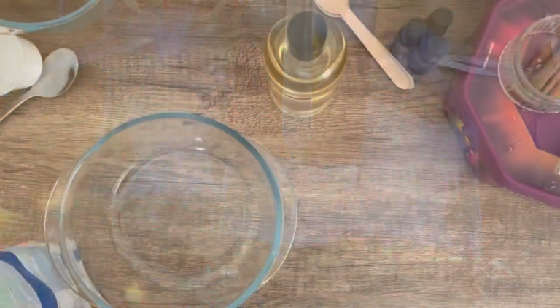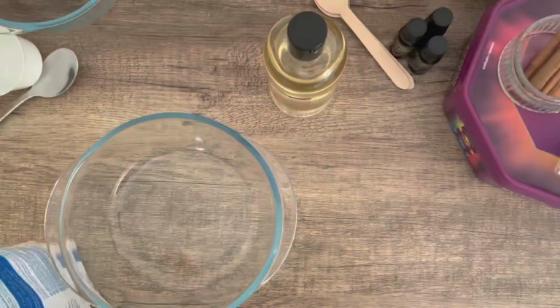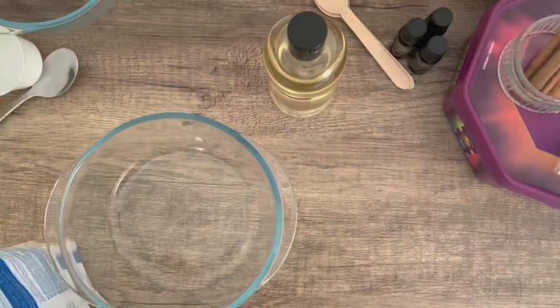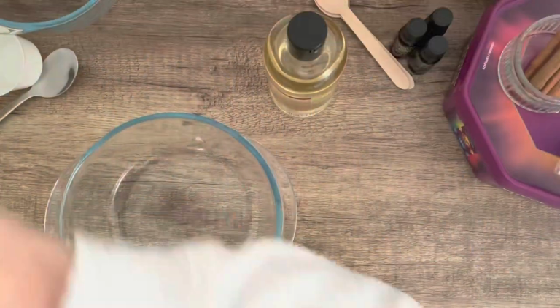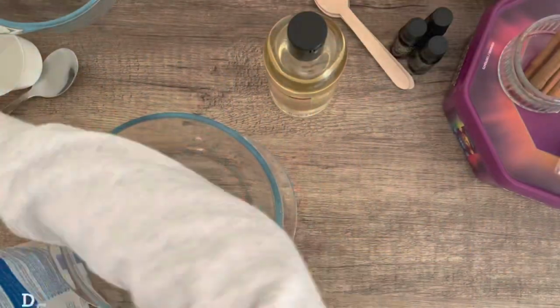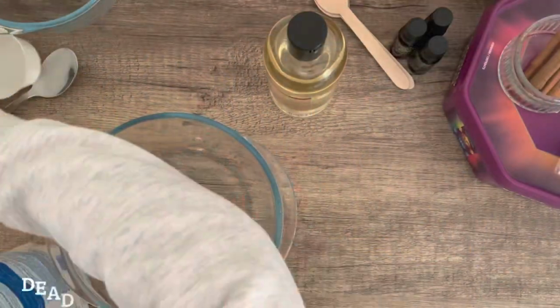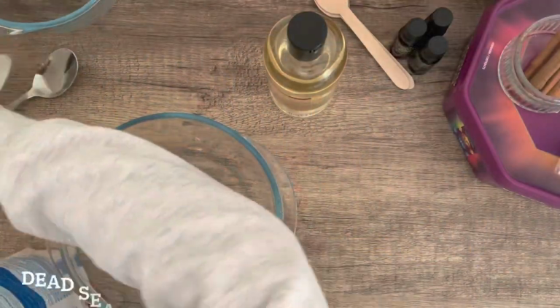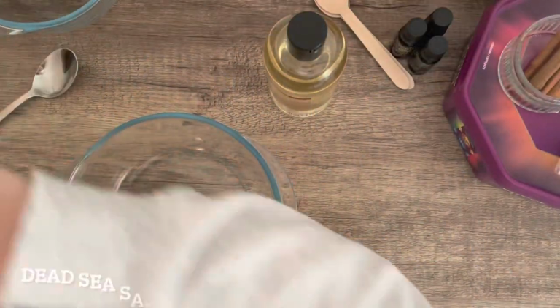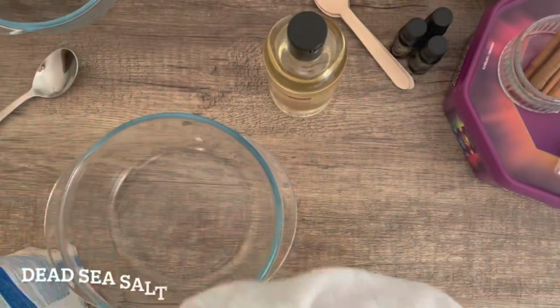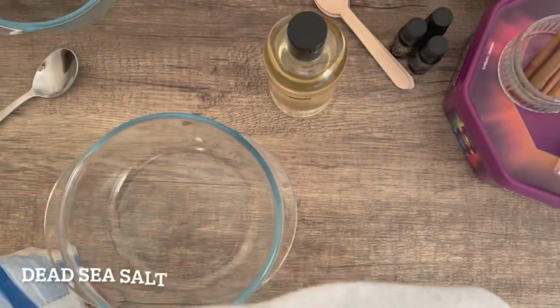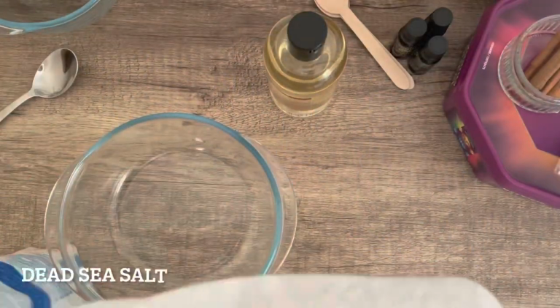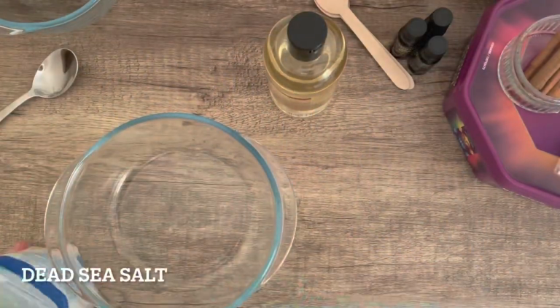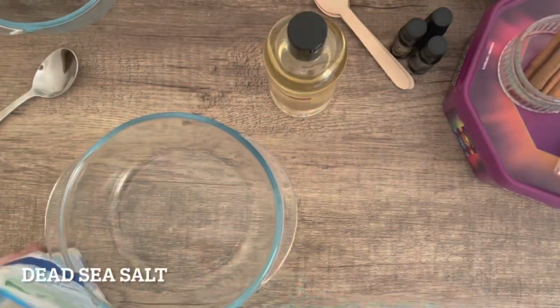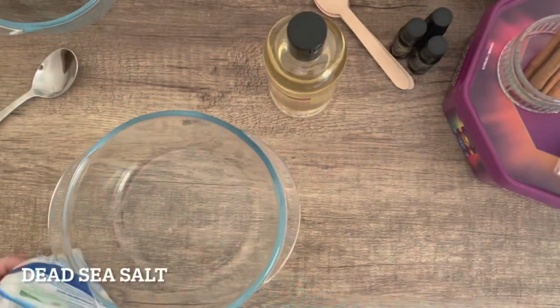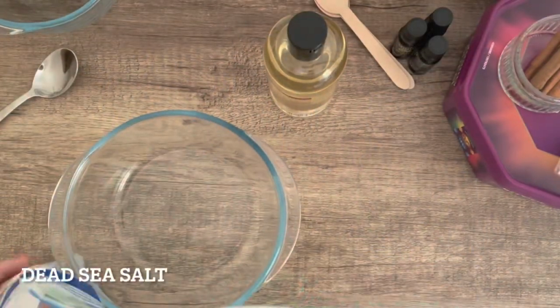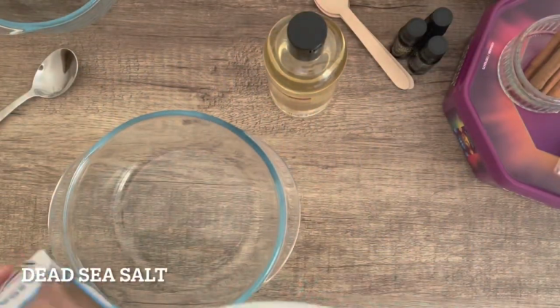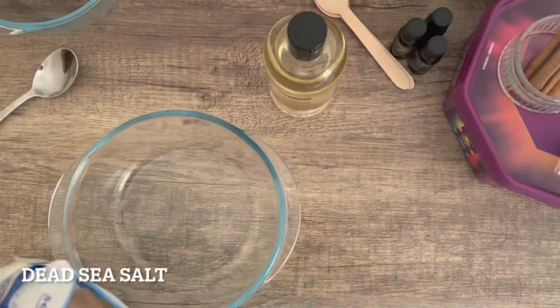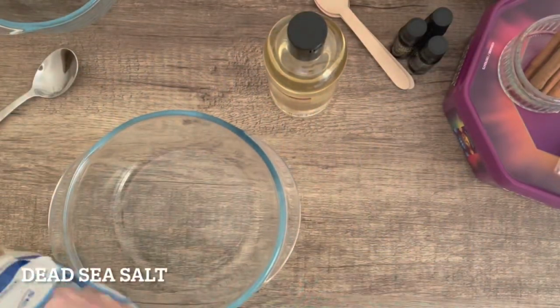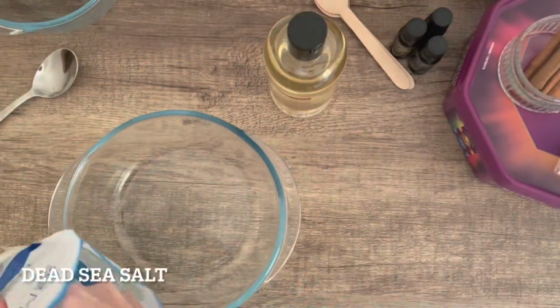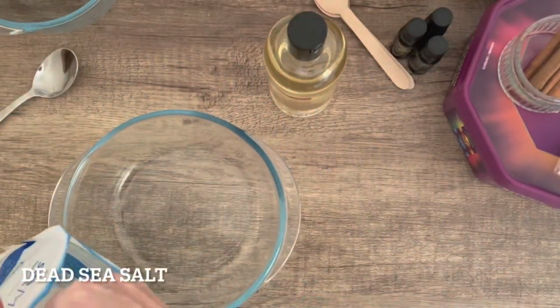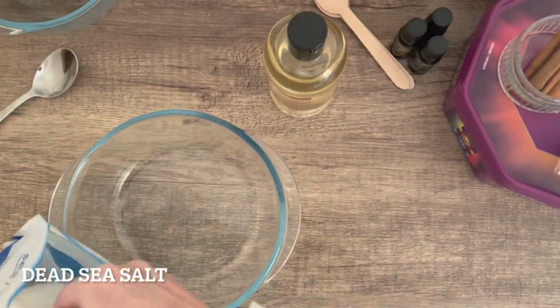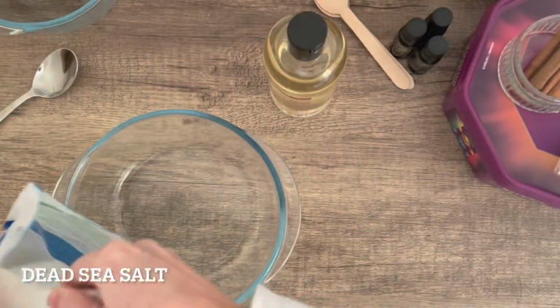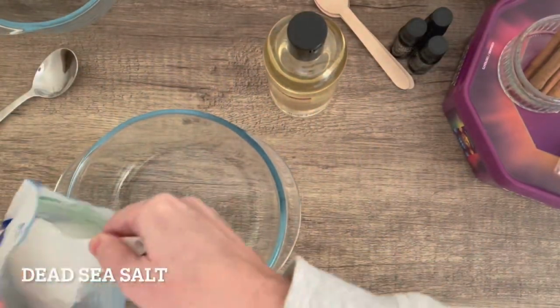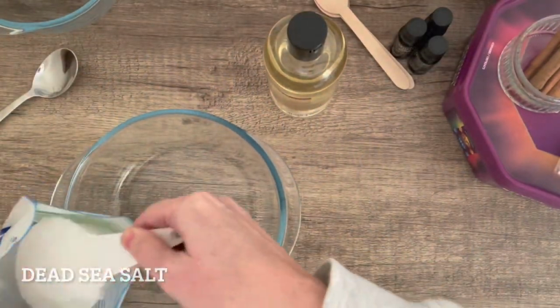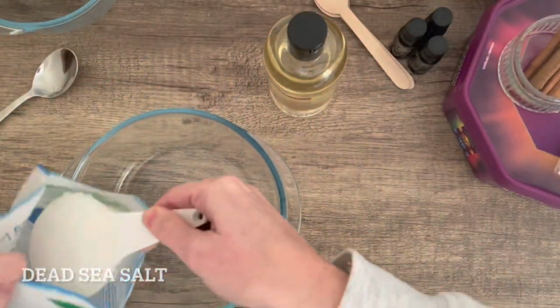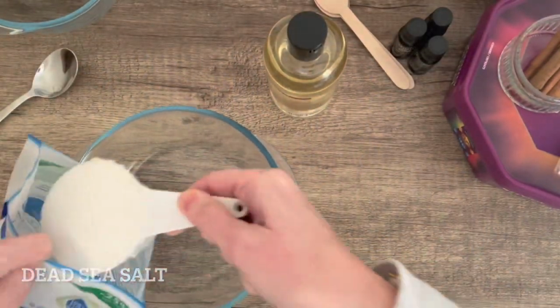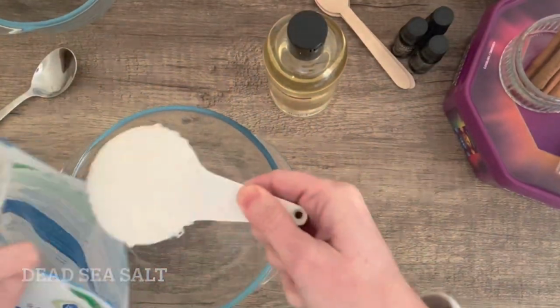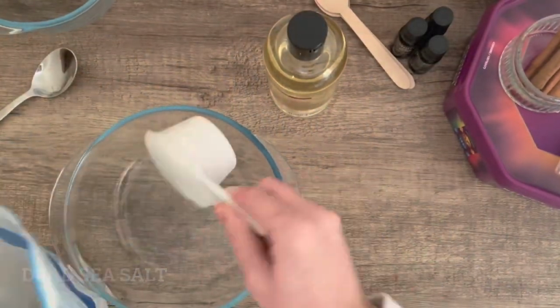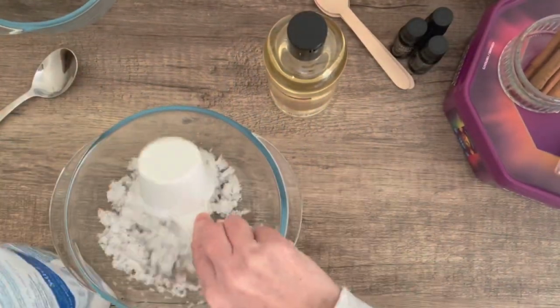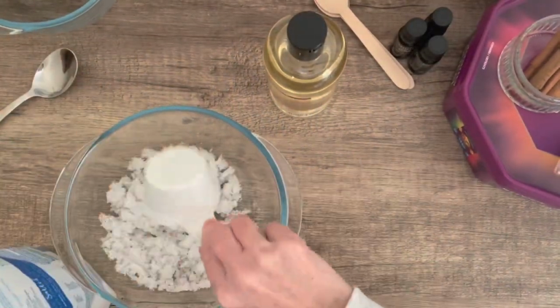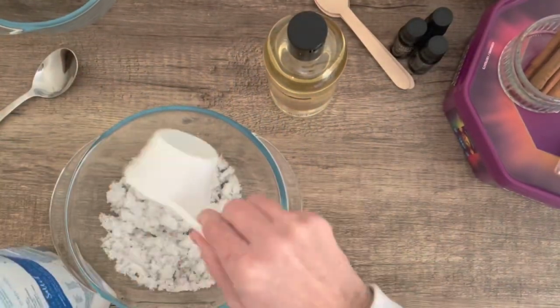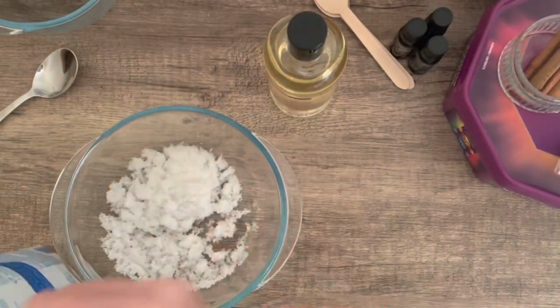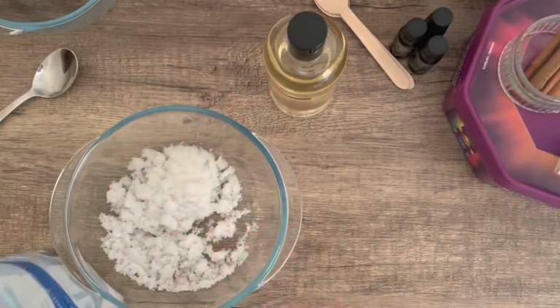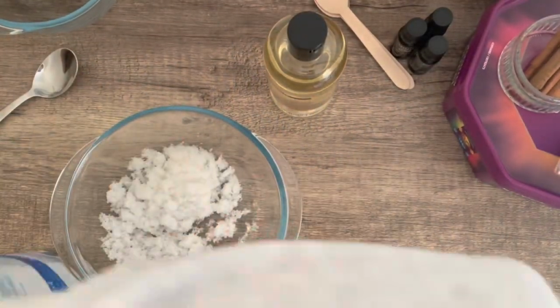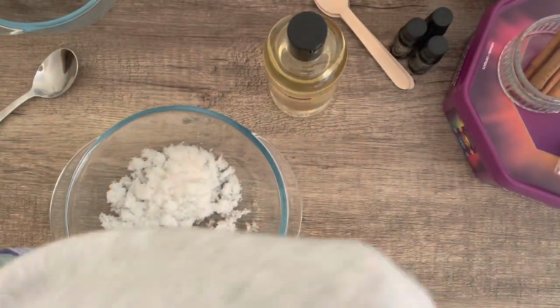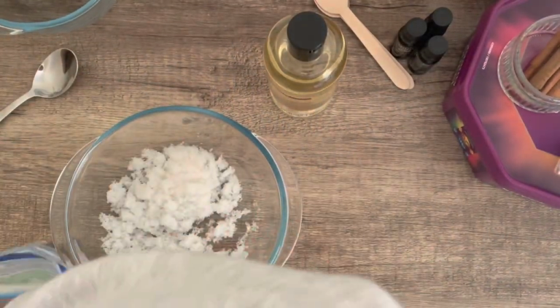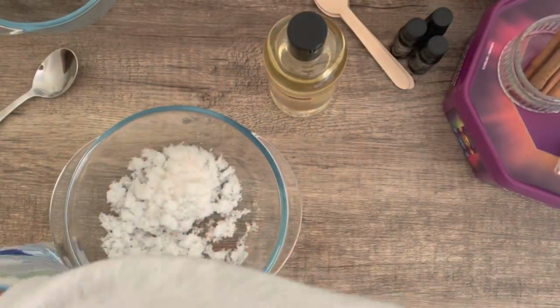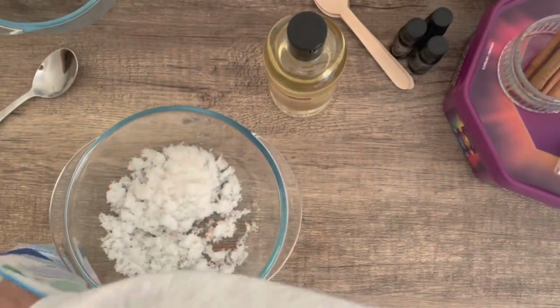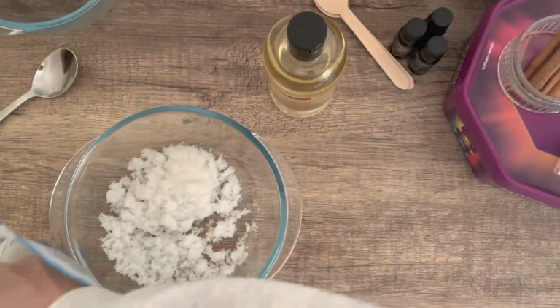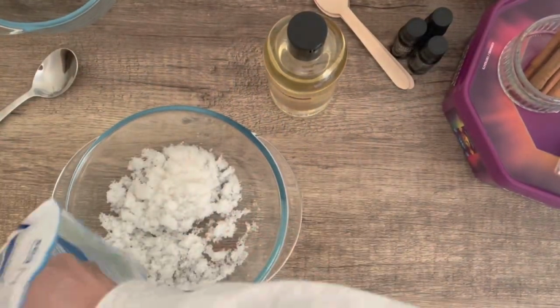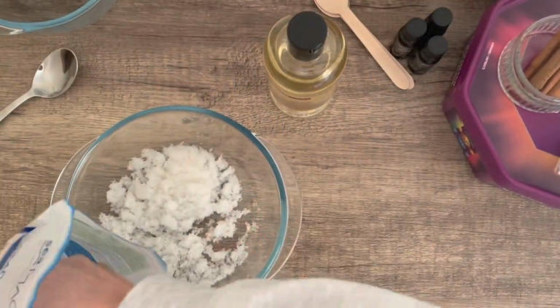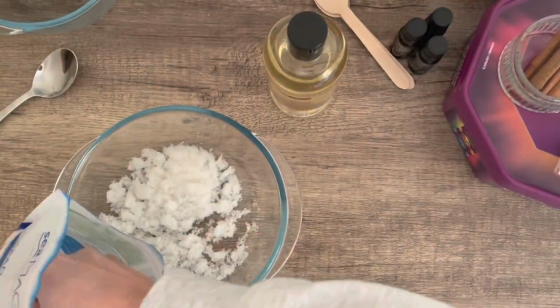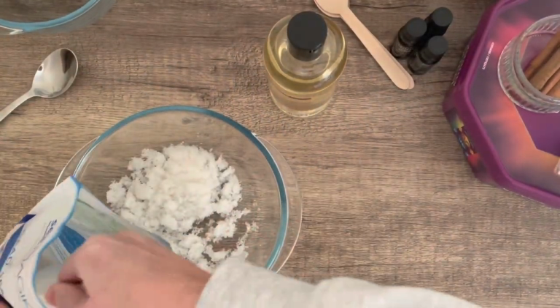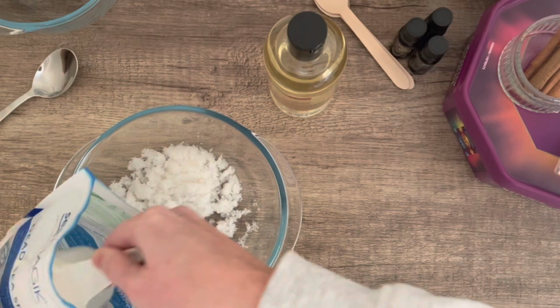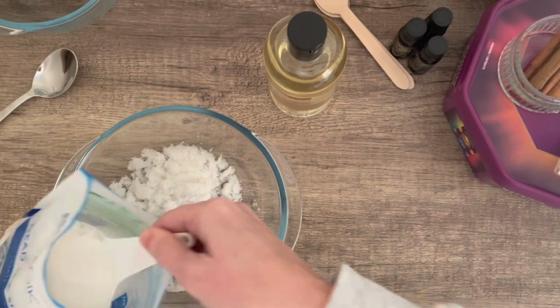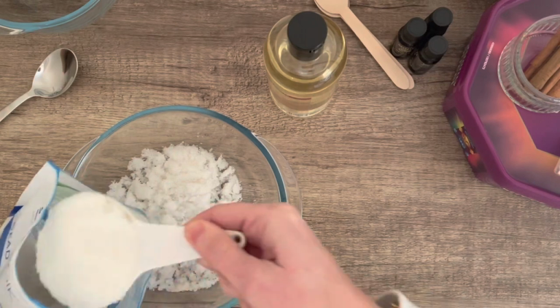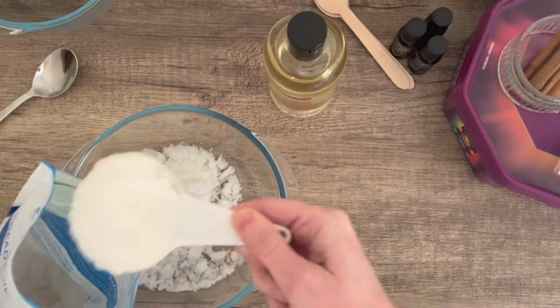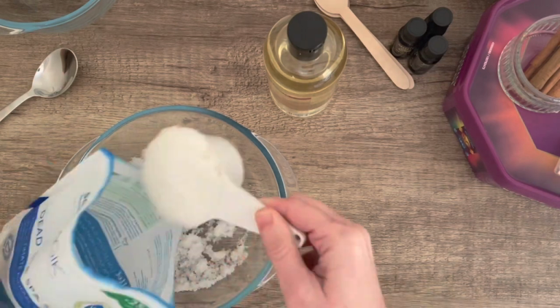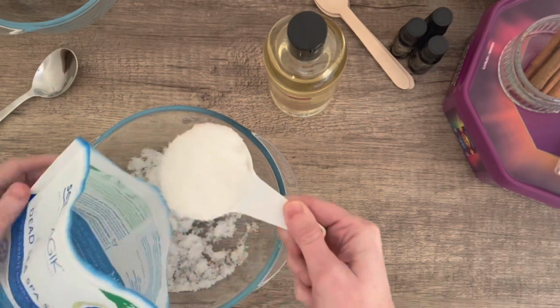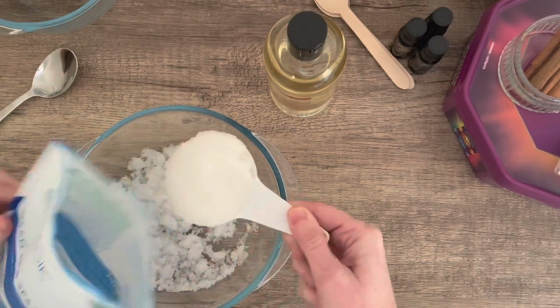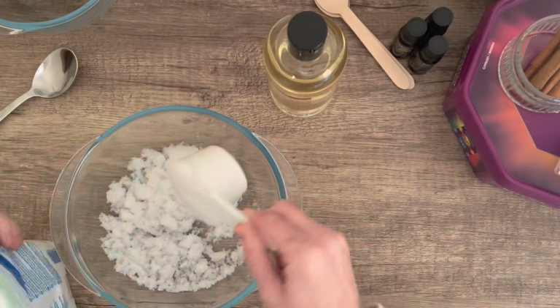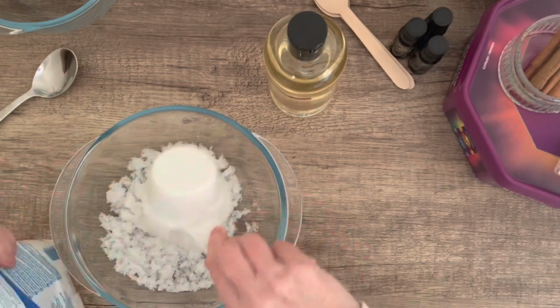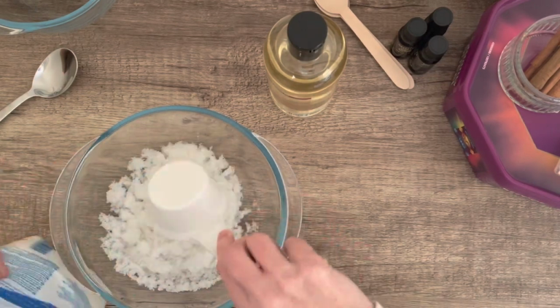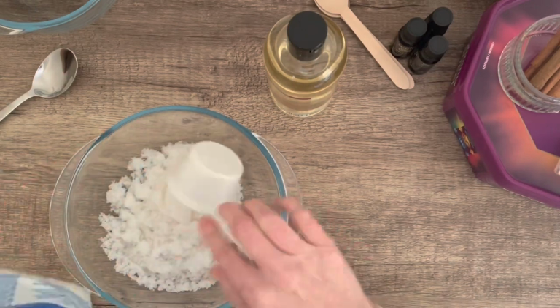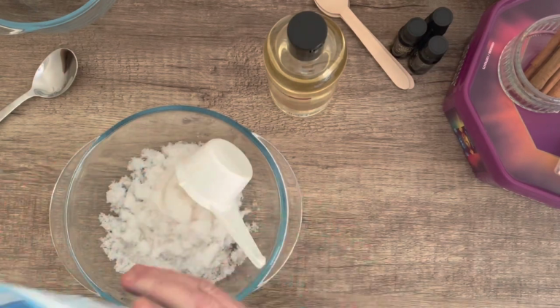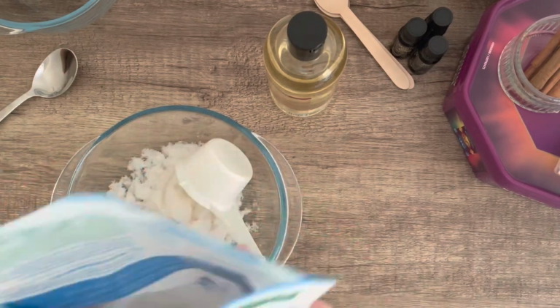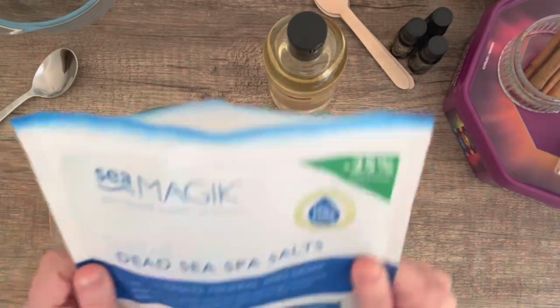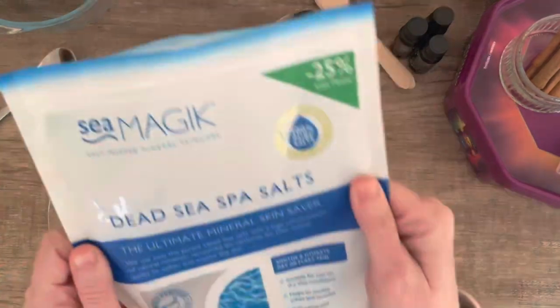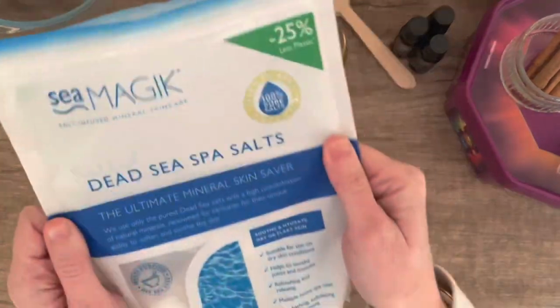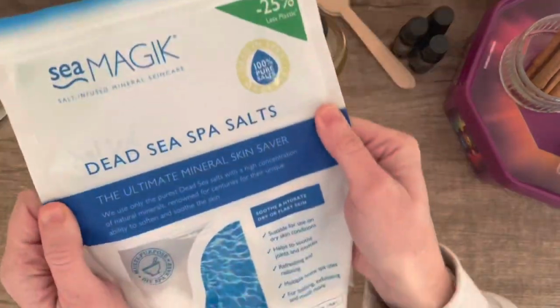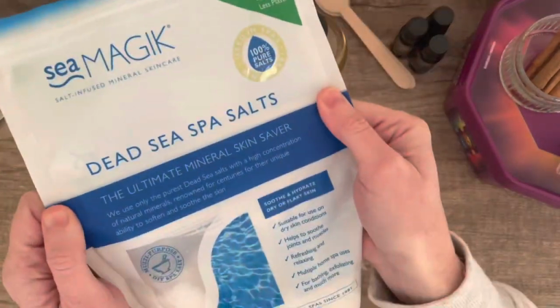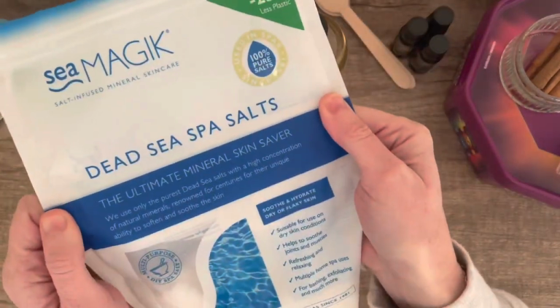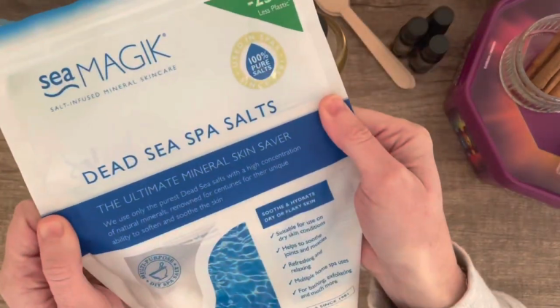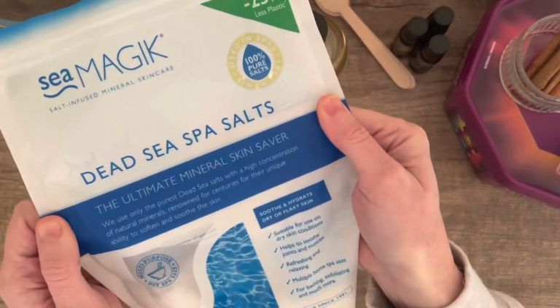Hi everyone, it's Vicky. Today I'm making some bath salts. This first batch is orange and ginger.